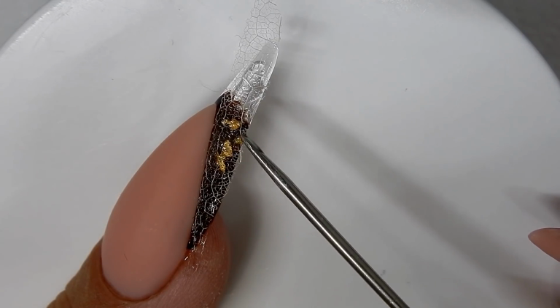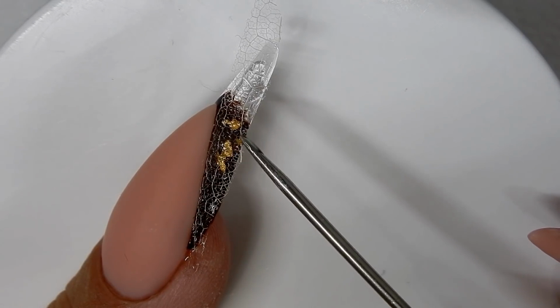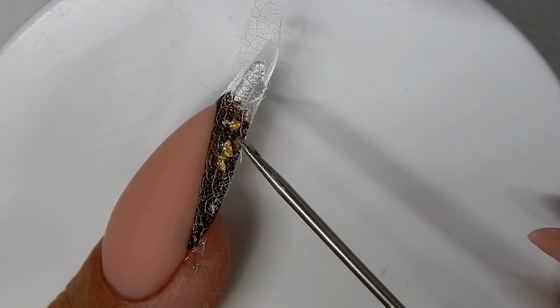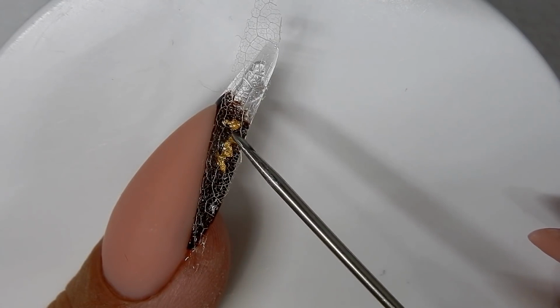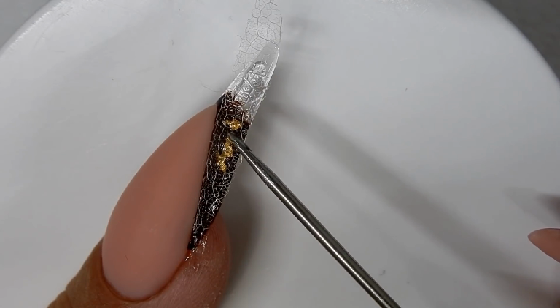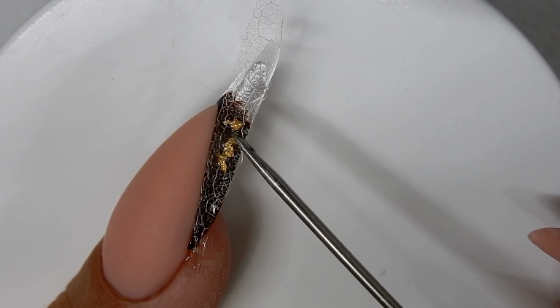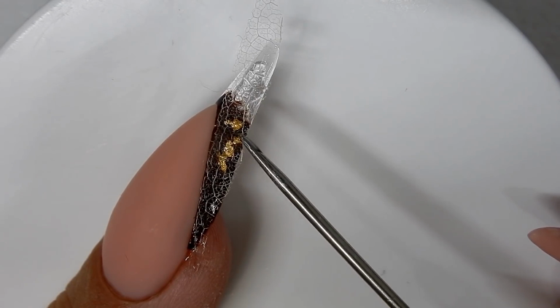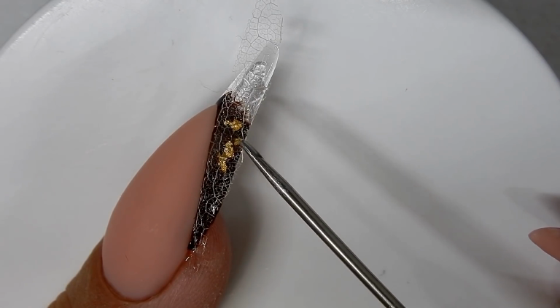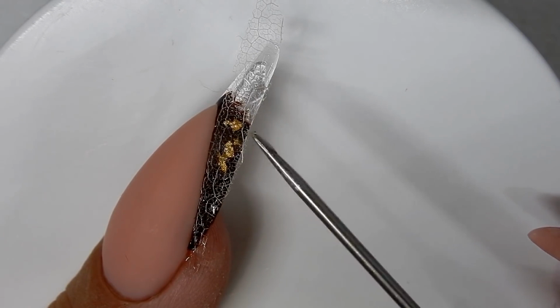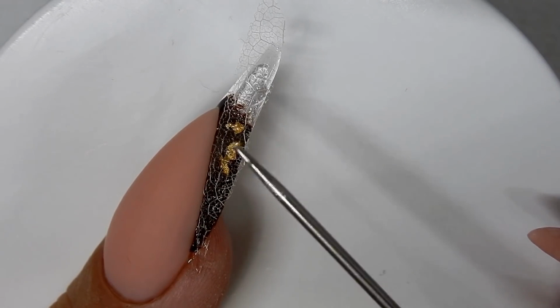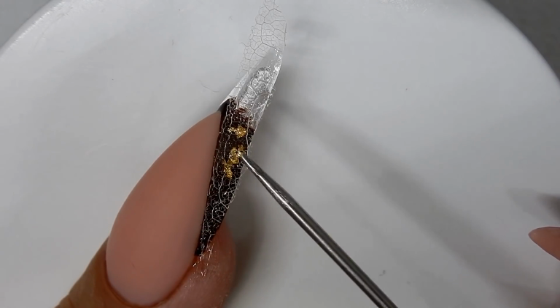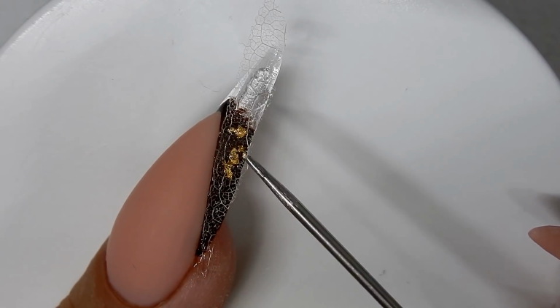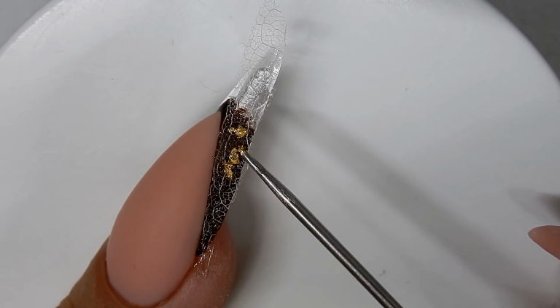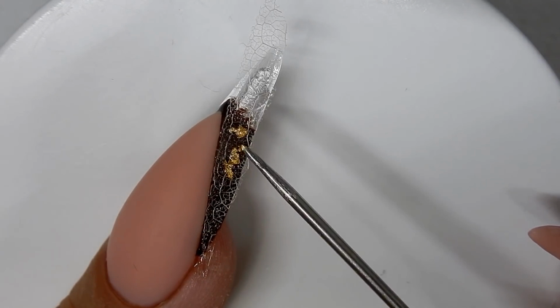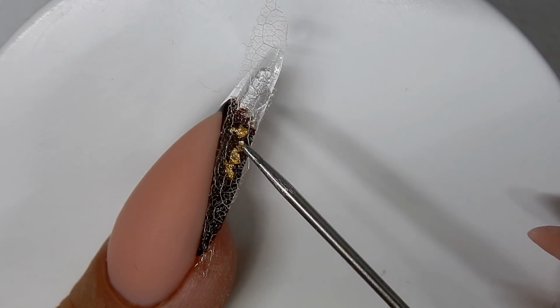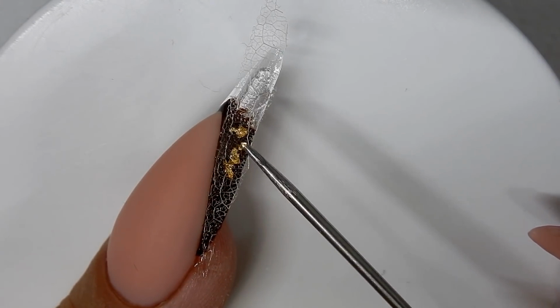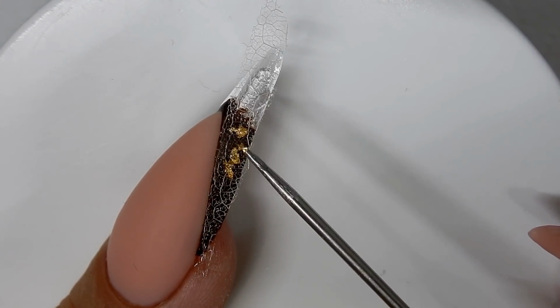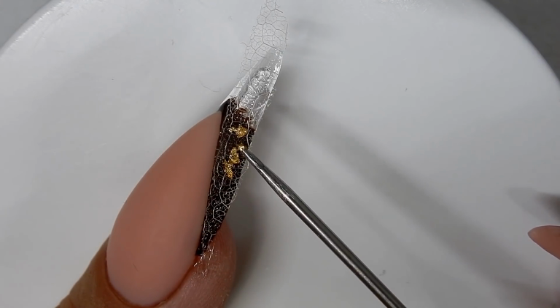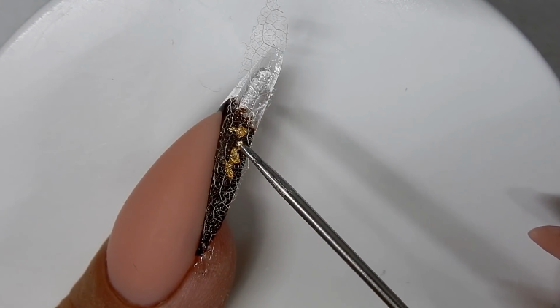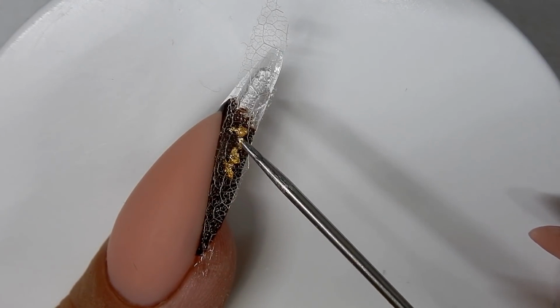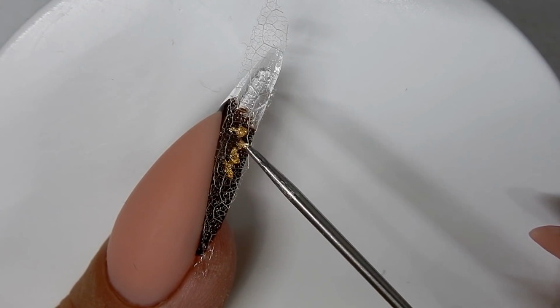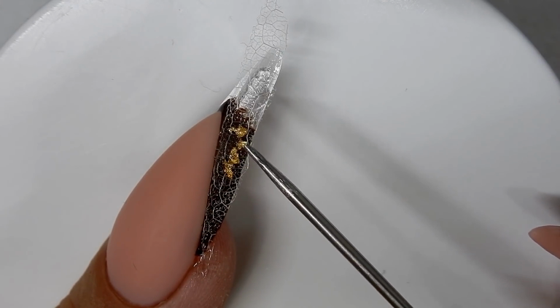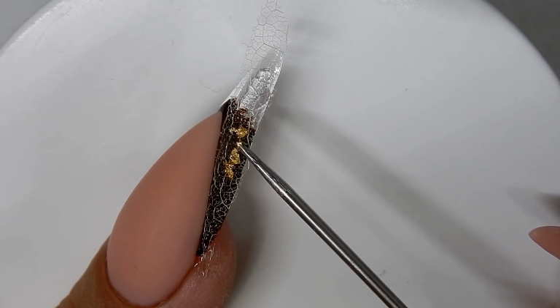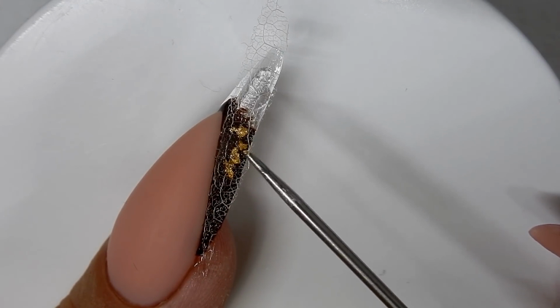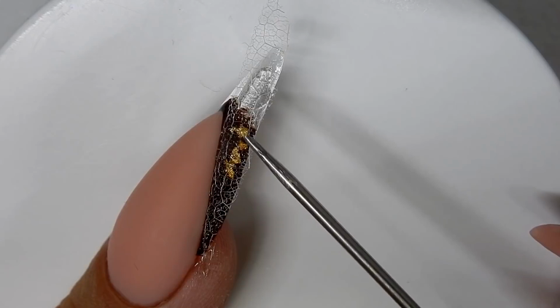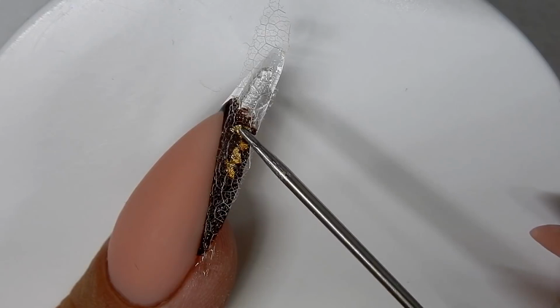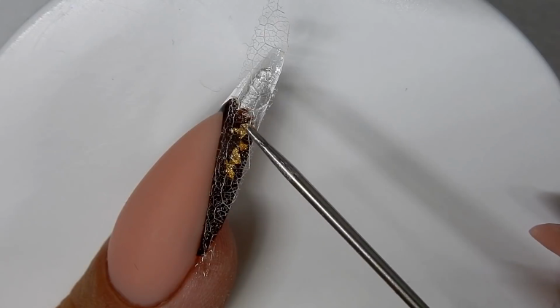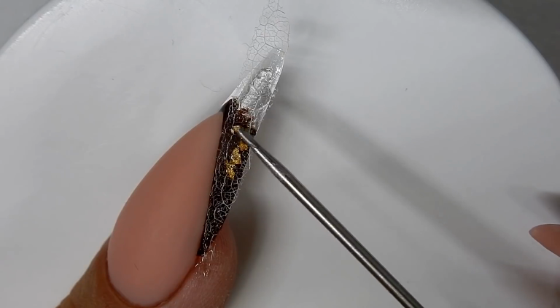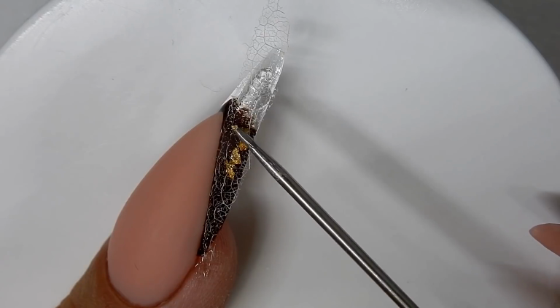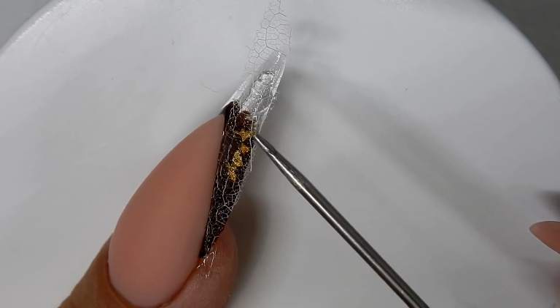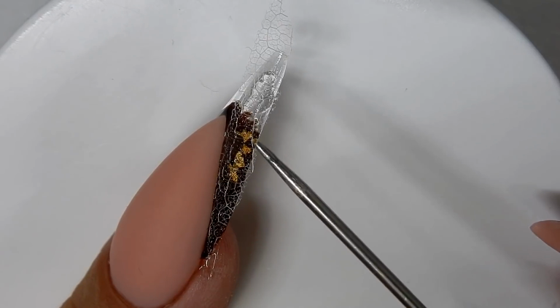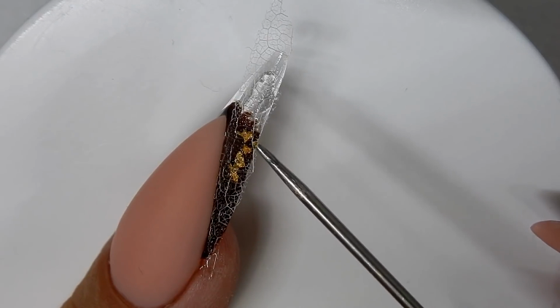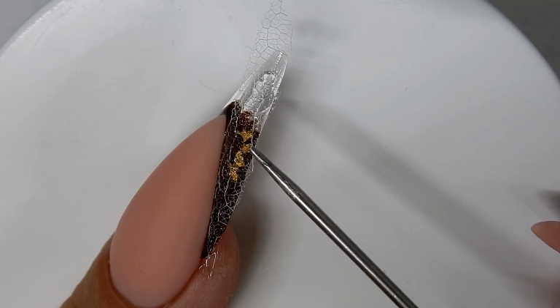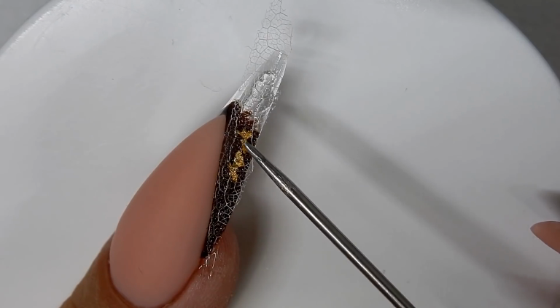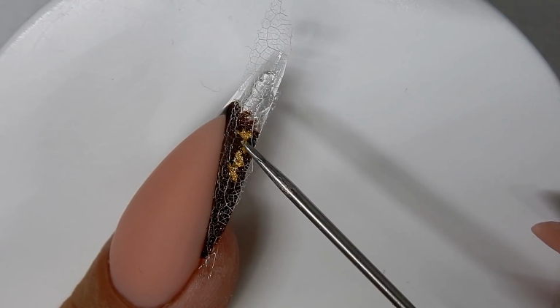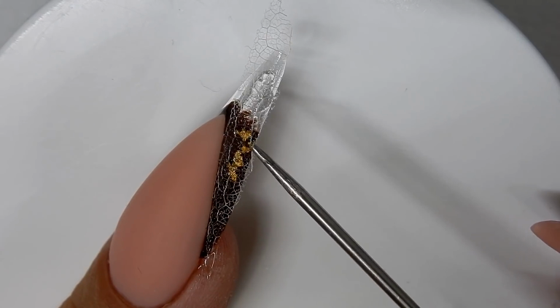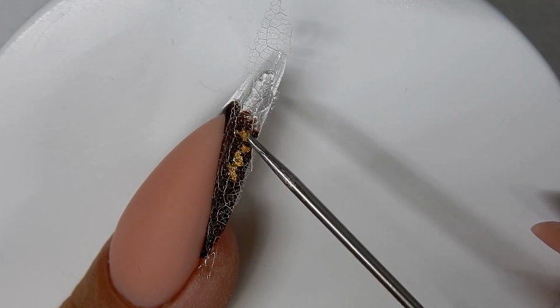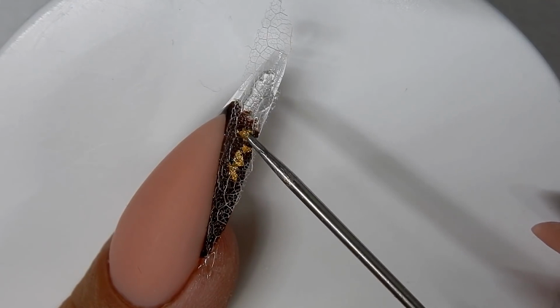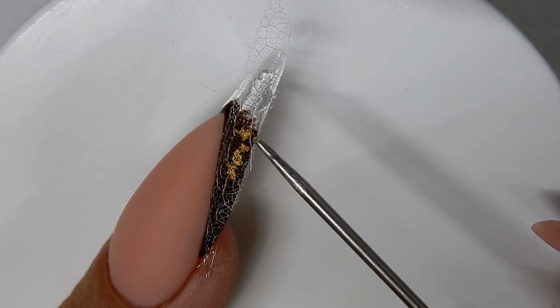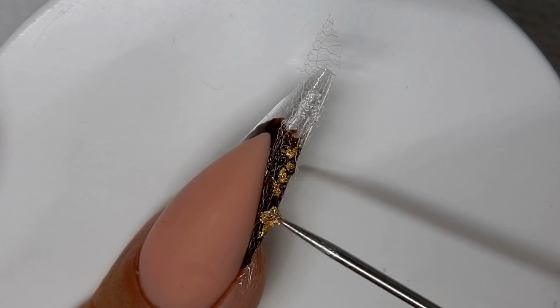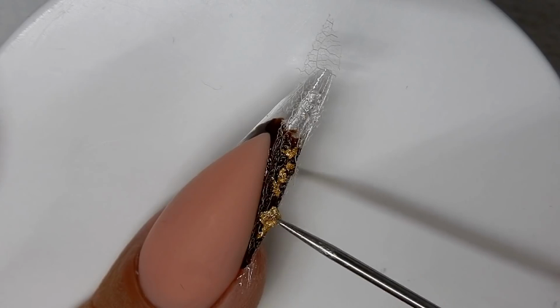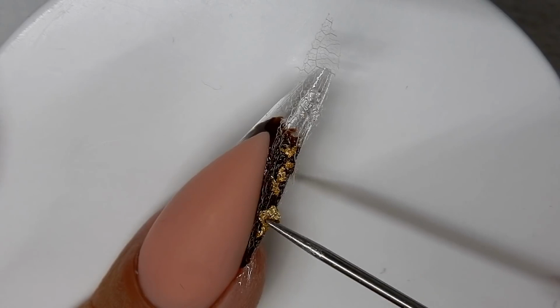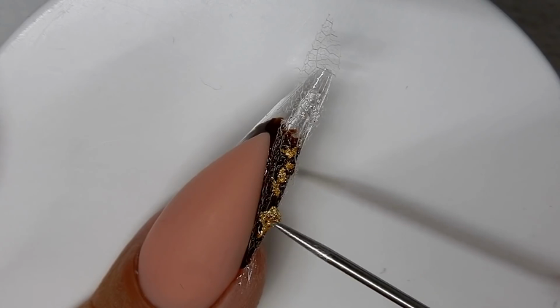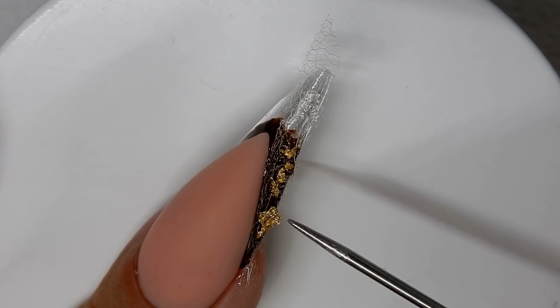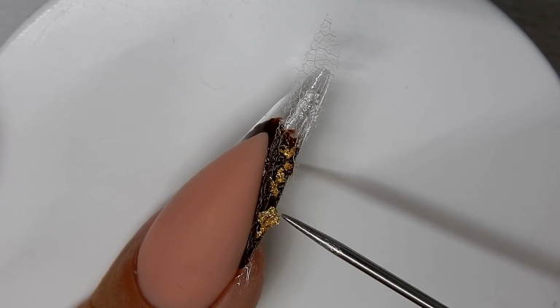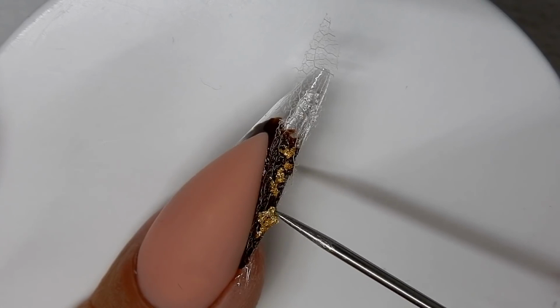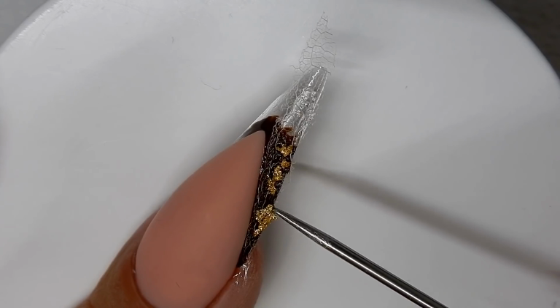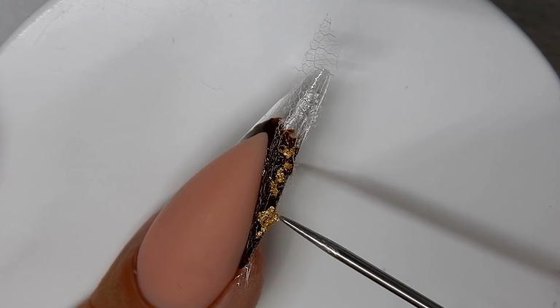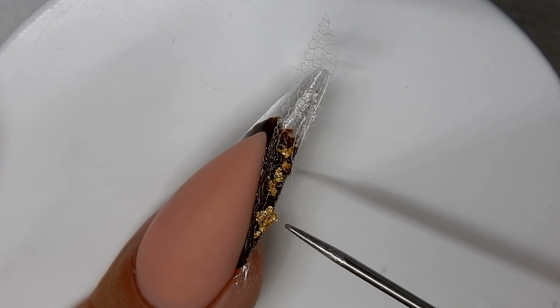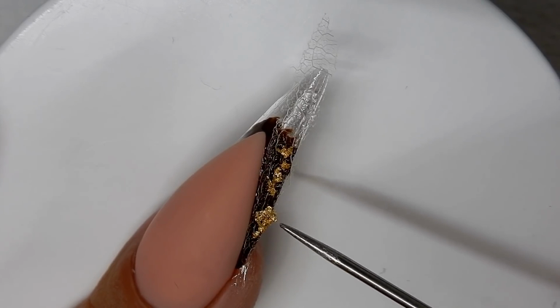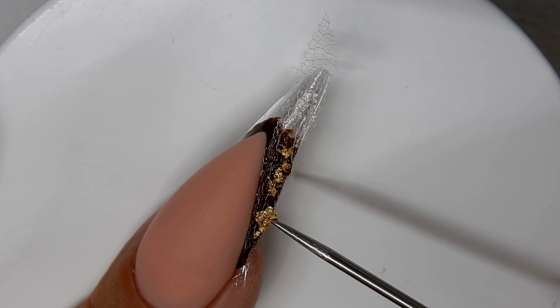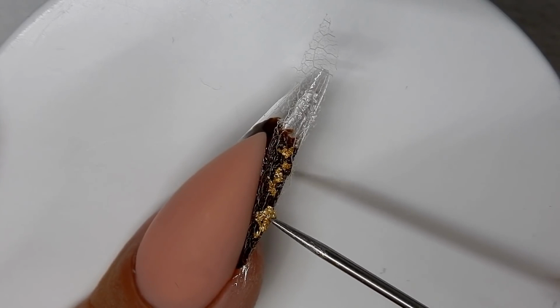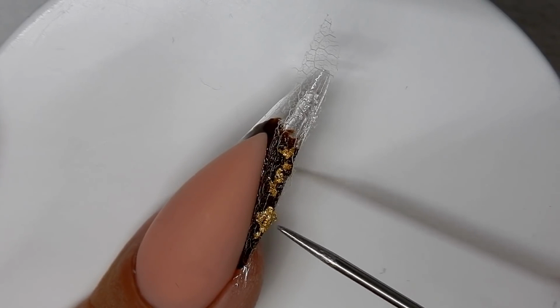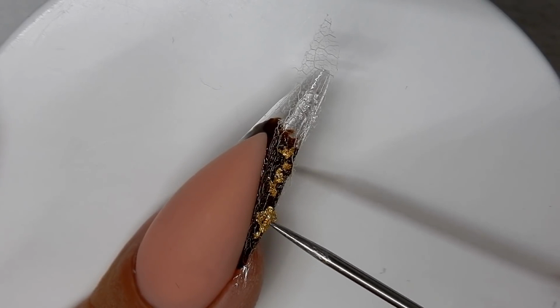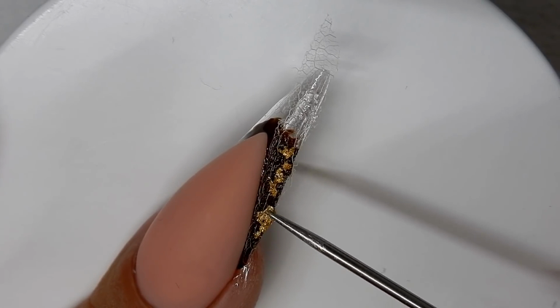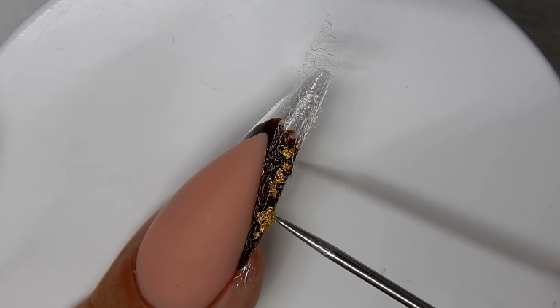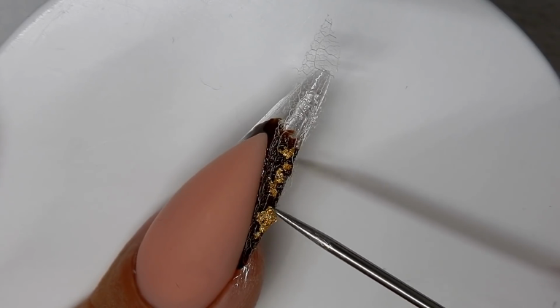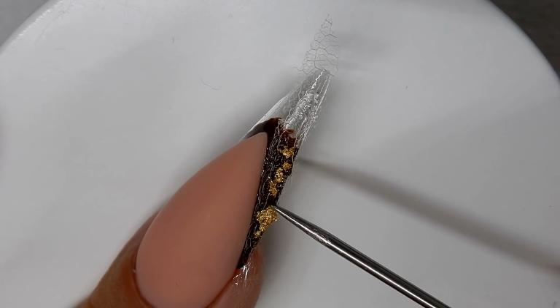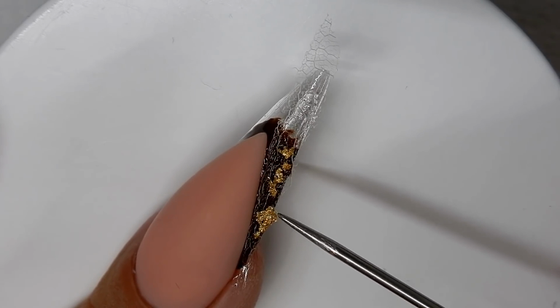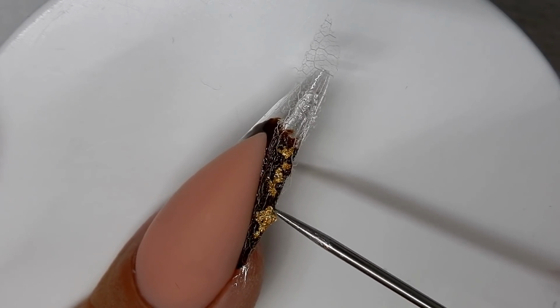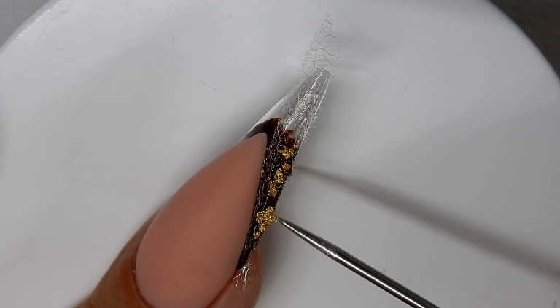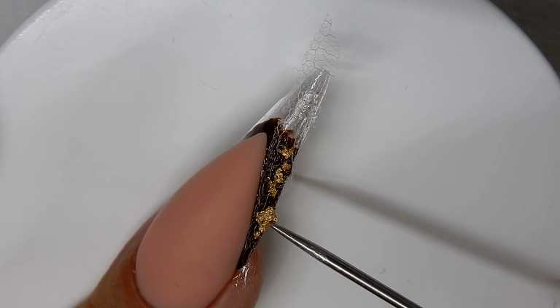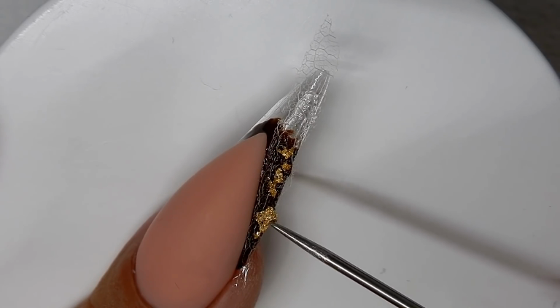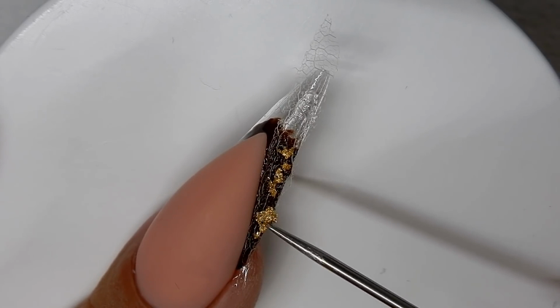Once I get all that into place, I will give it a cure so everything will be held down into place.